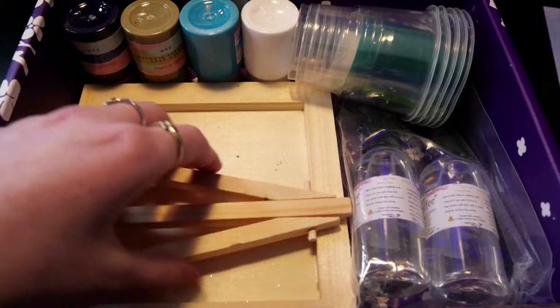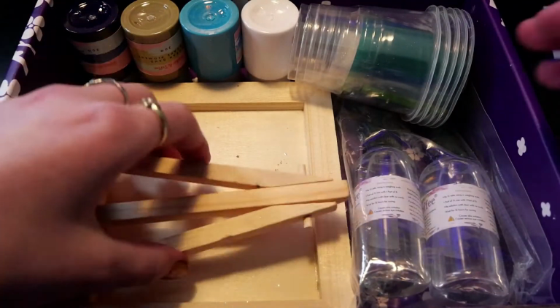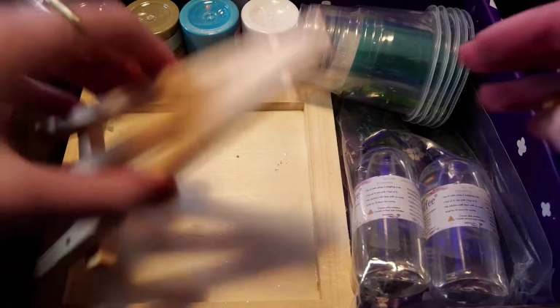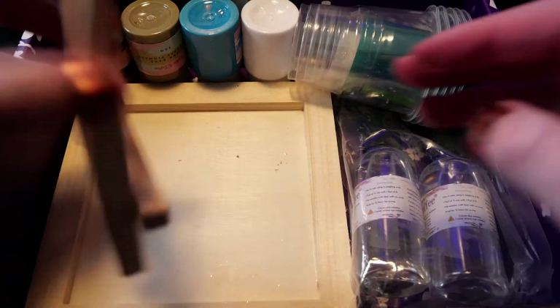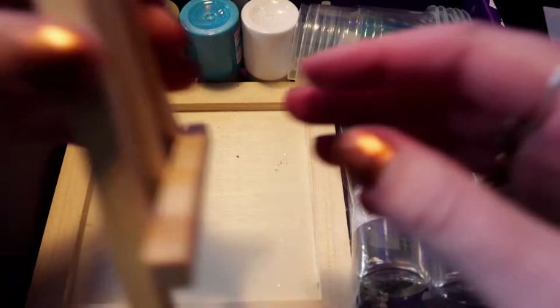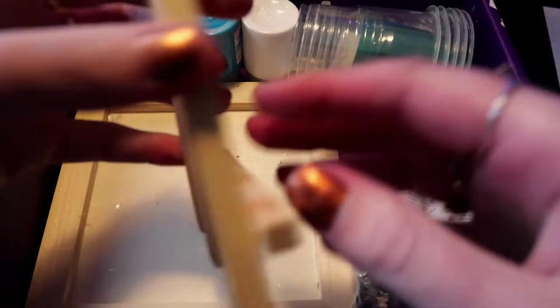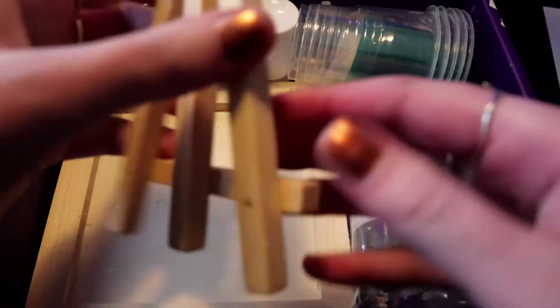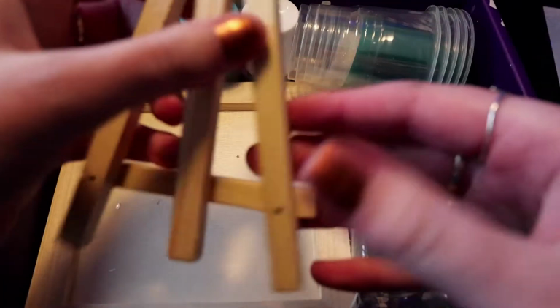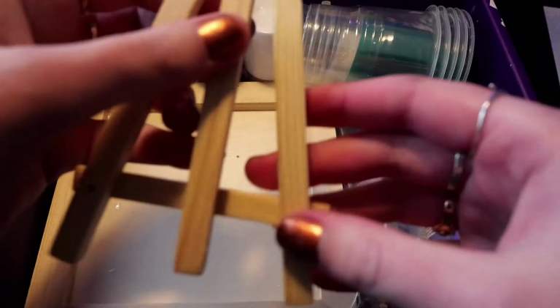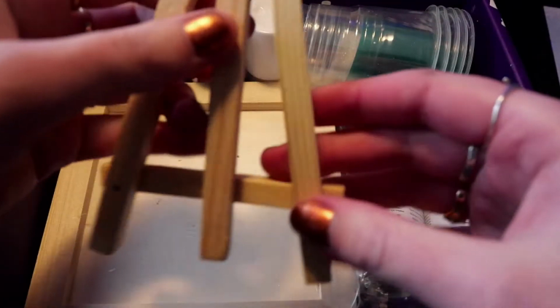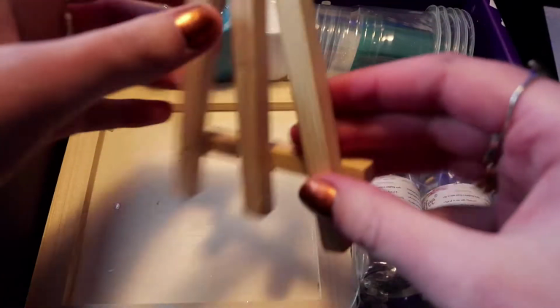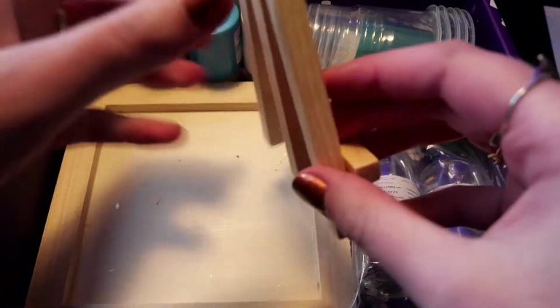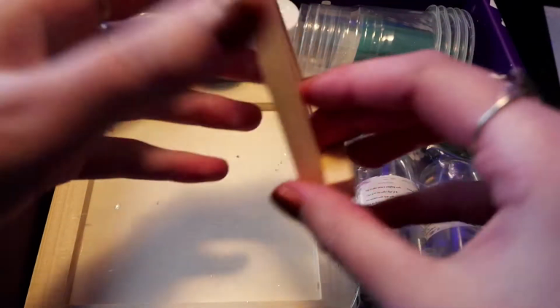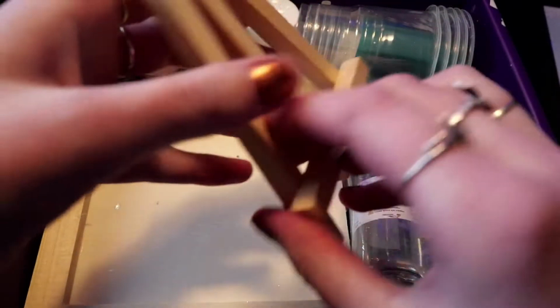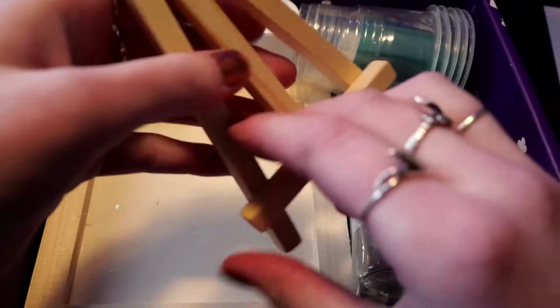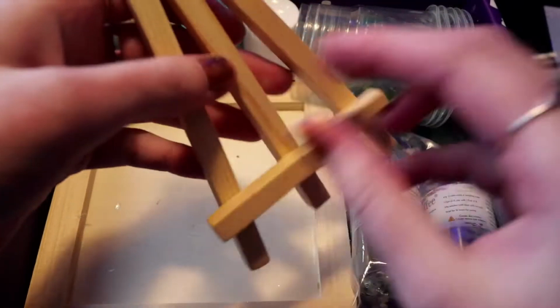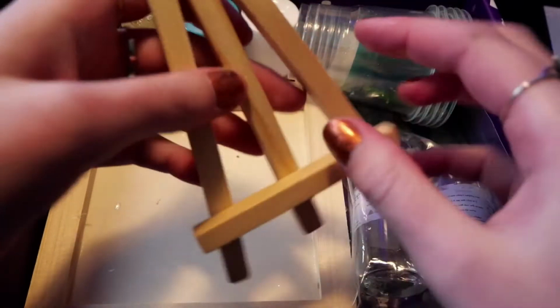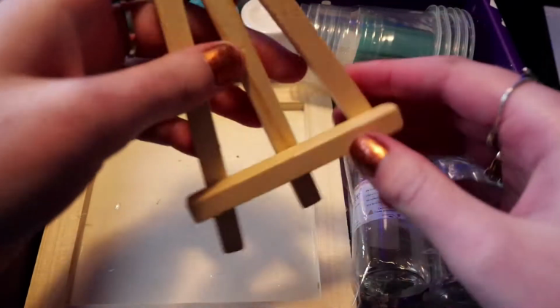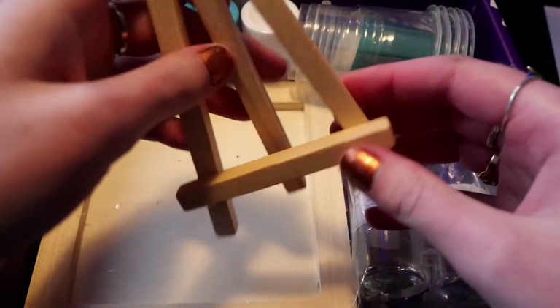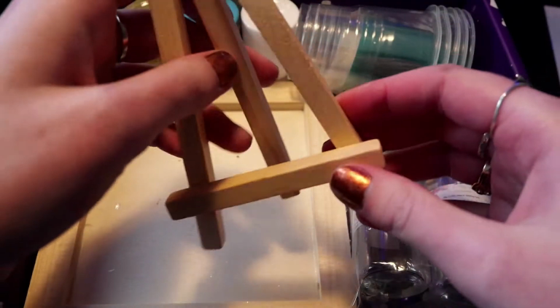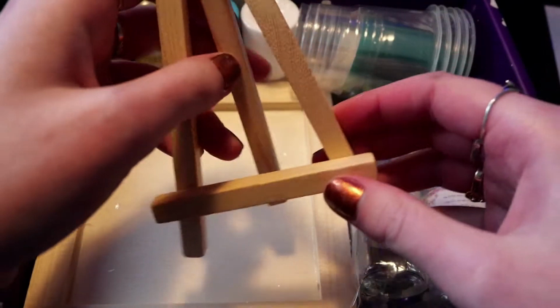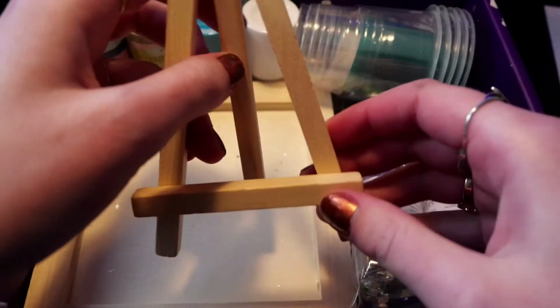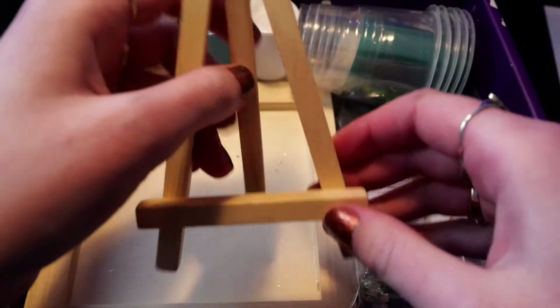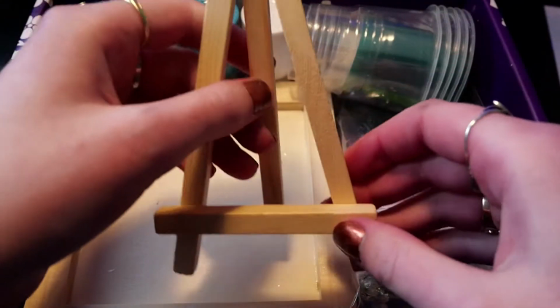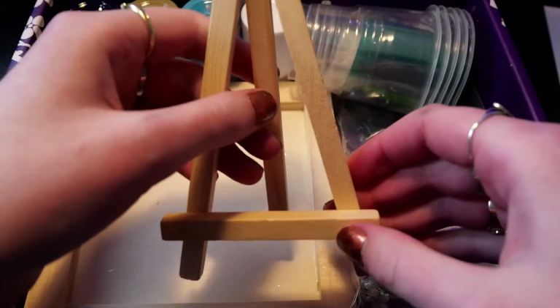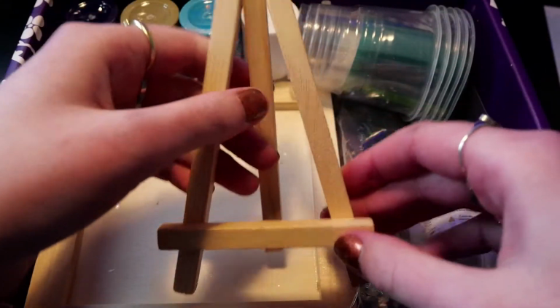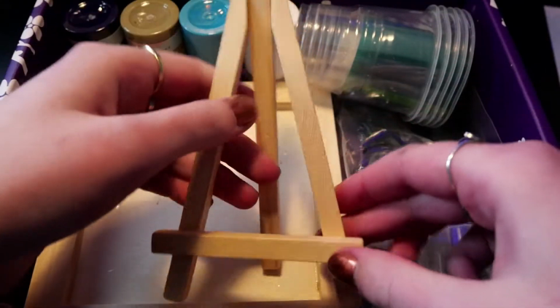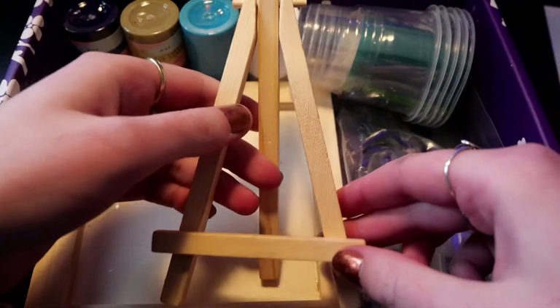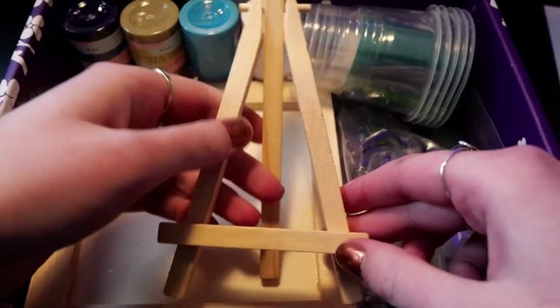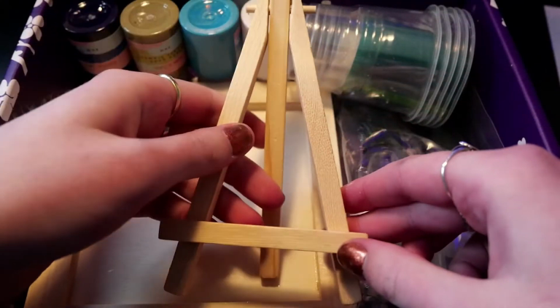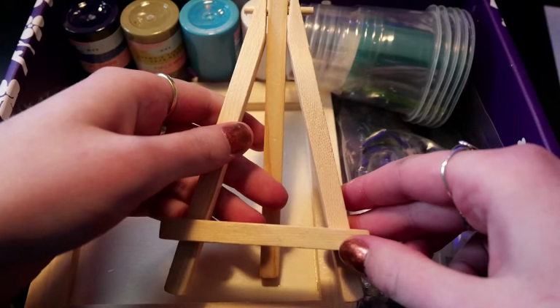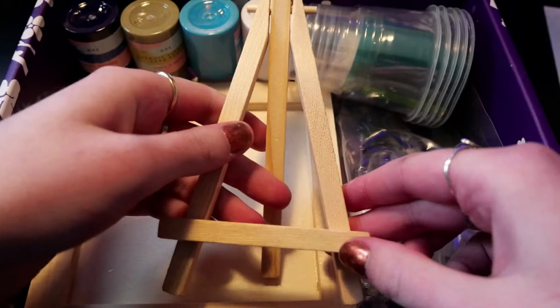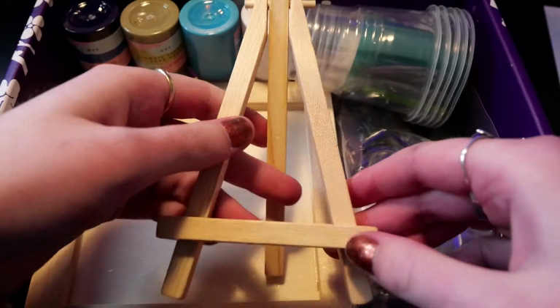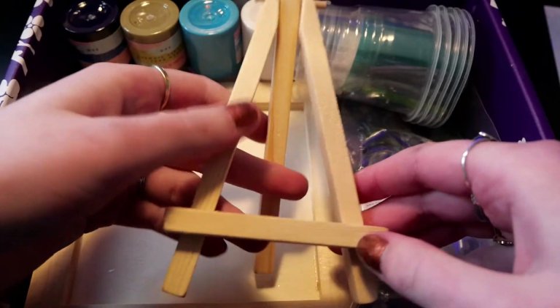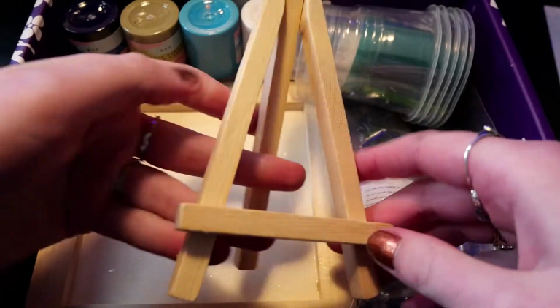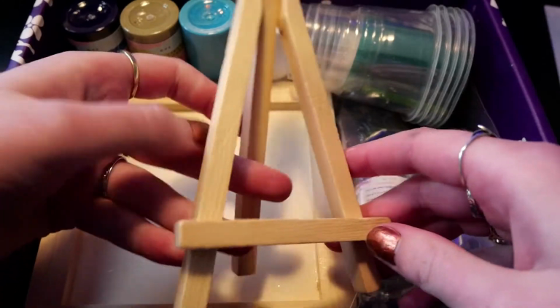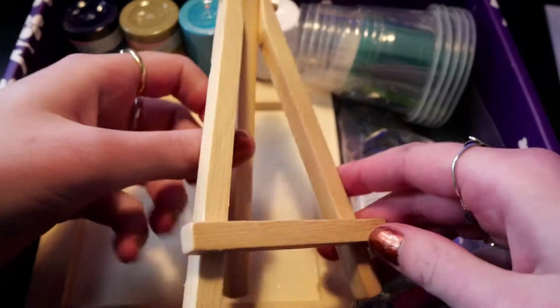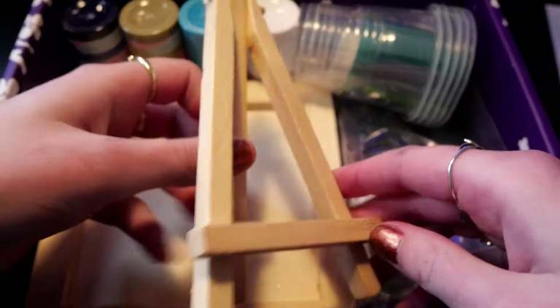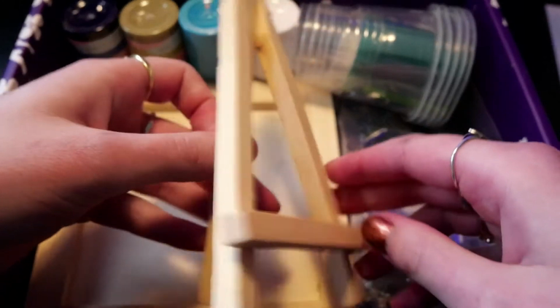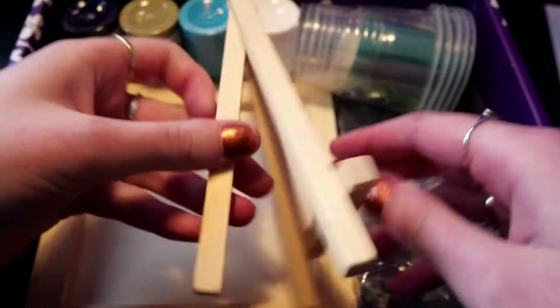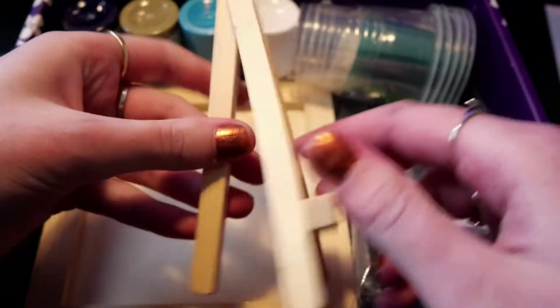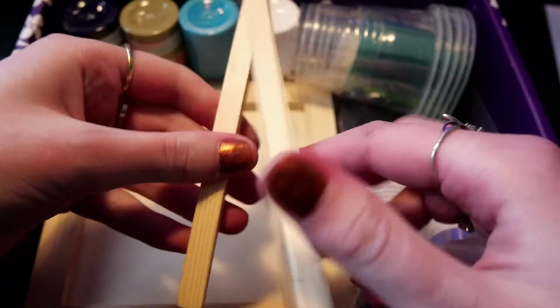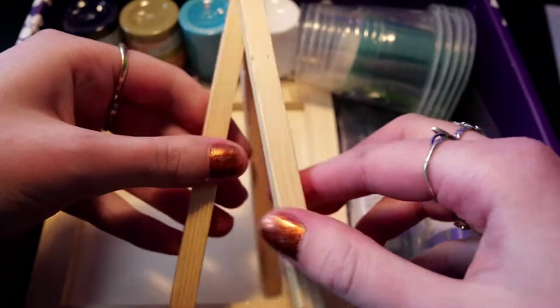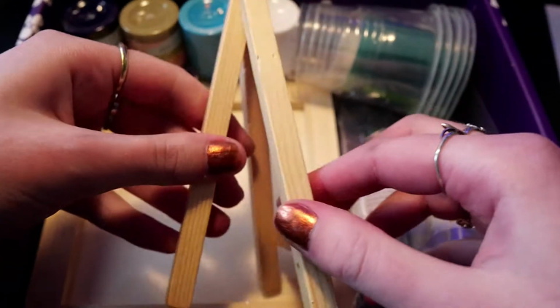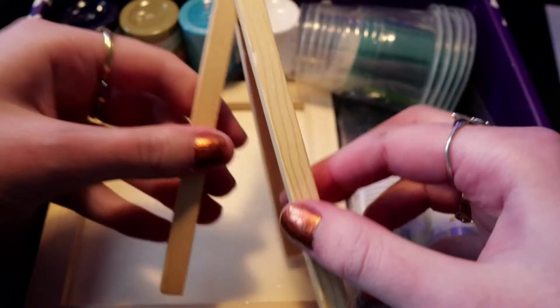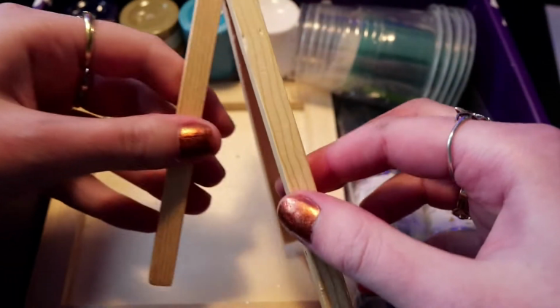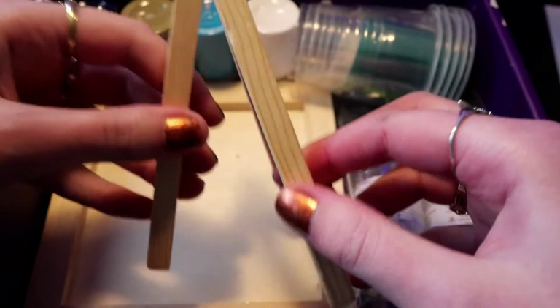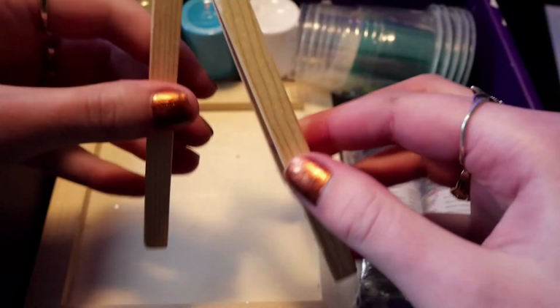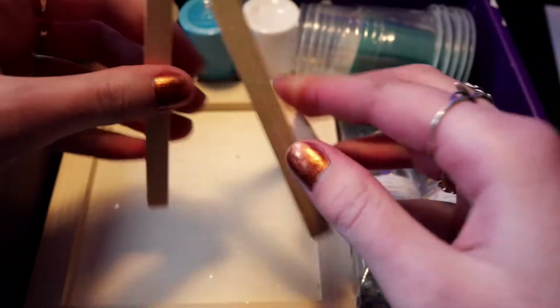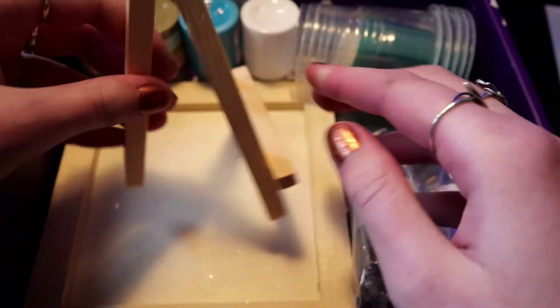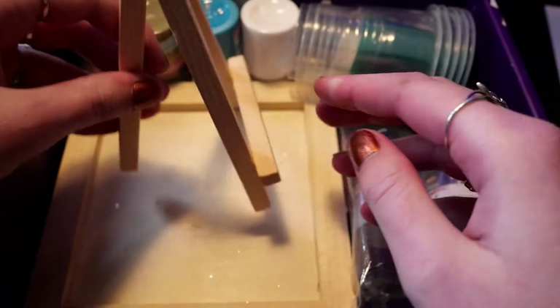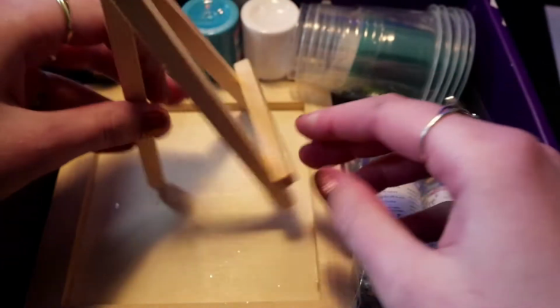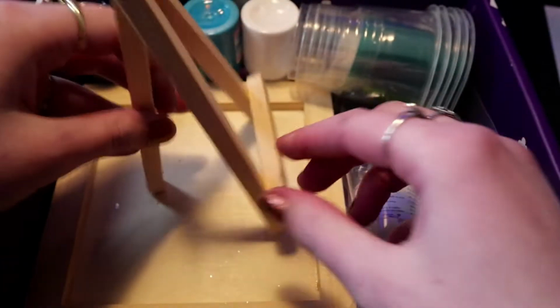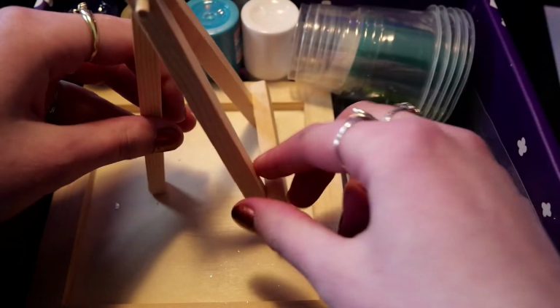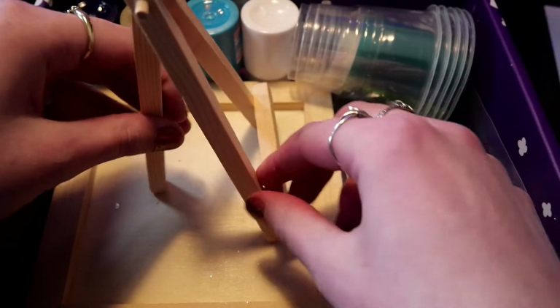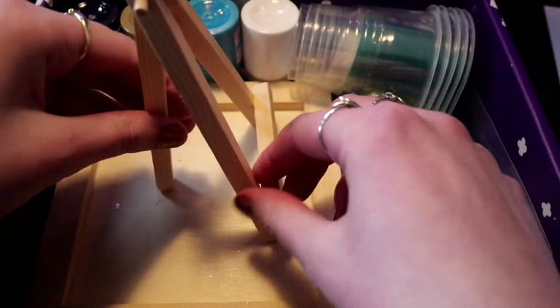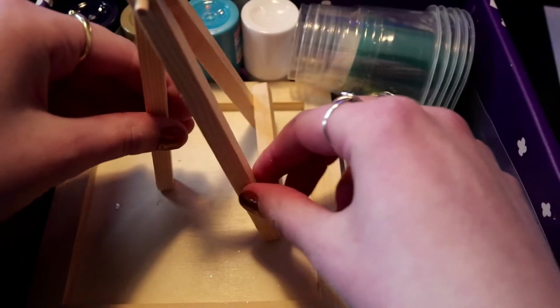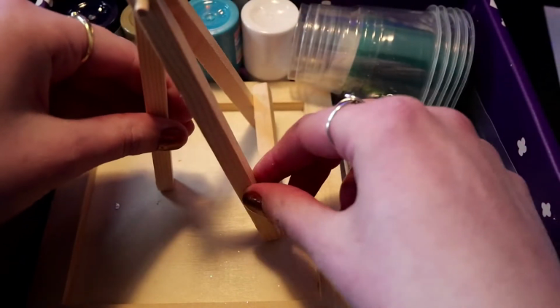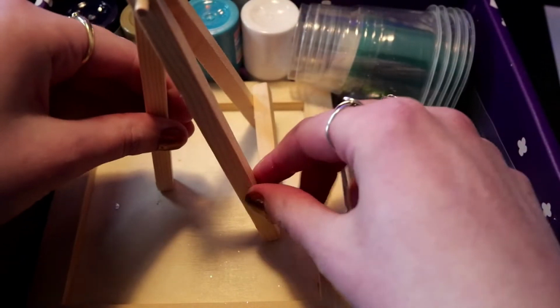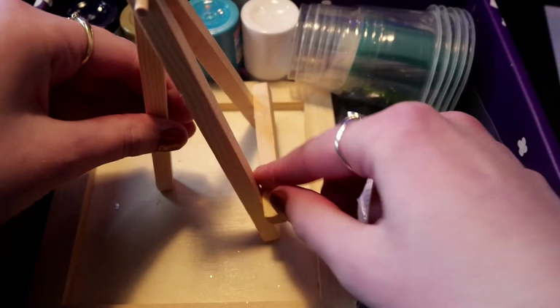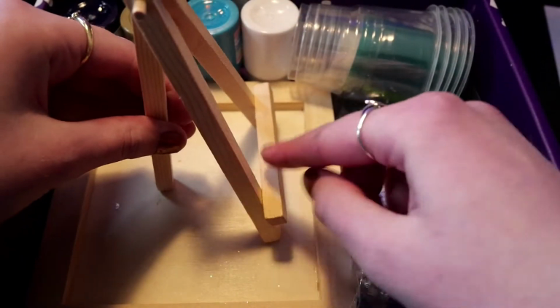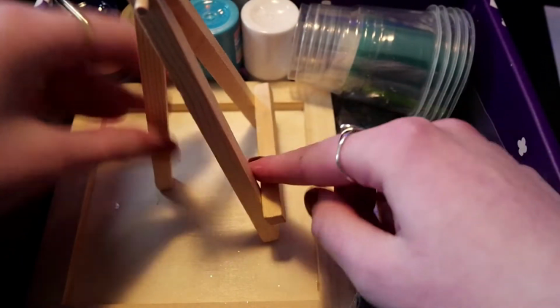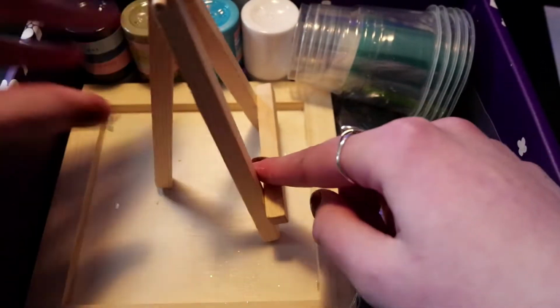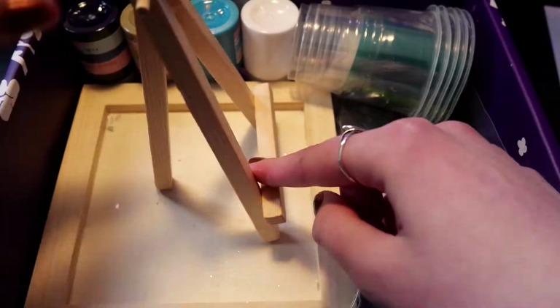Now we have a mini canvas stand. I guess it's to display your wood artwork, and it's pretty stable actually.